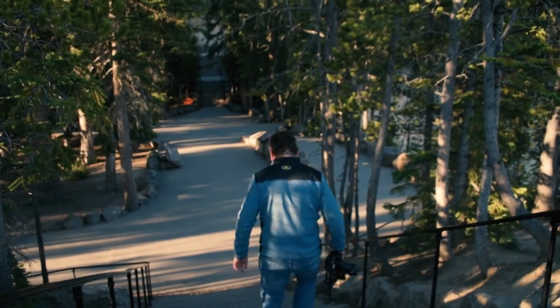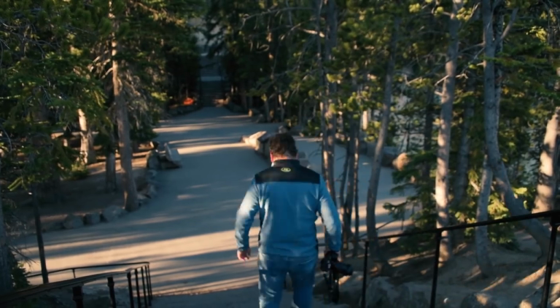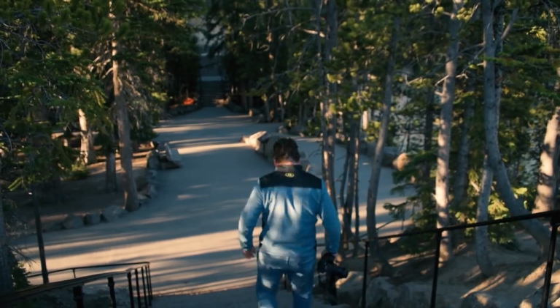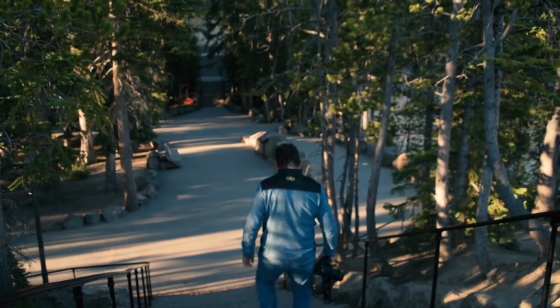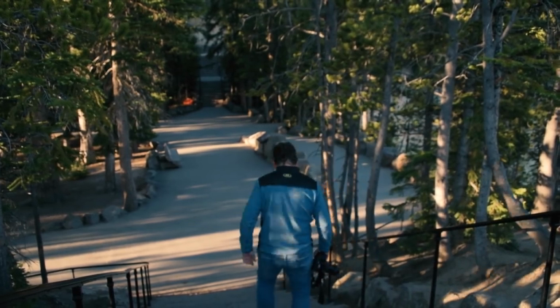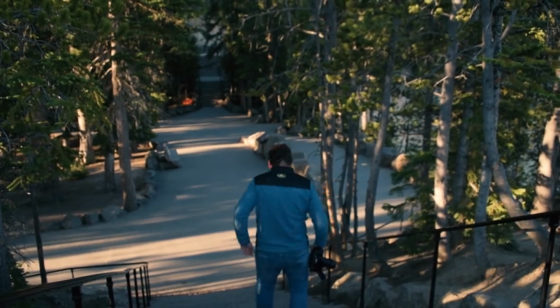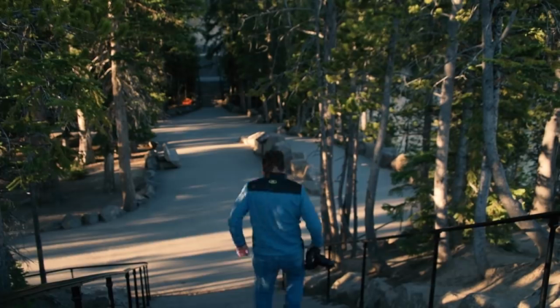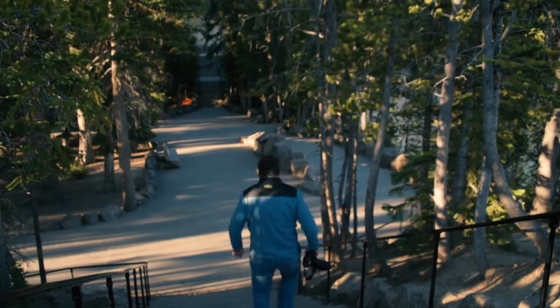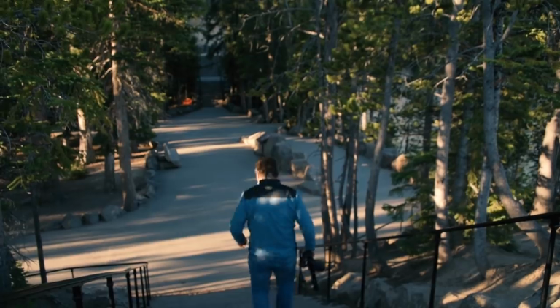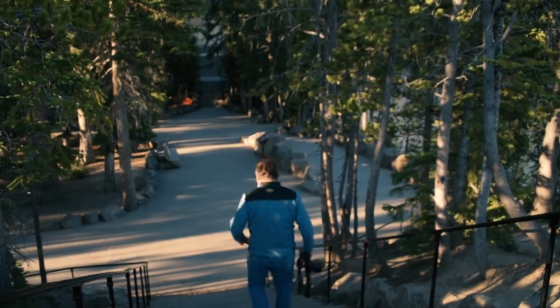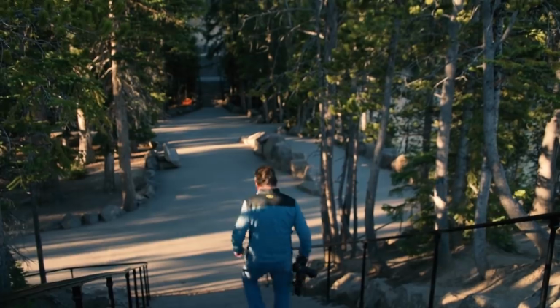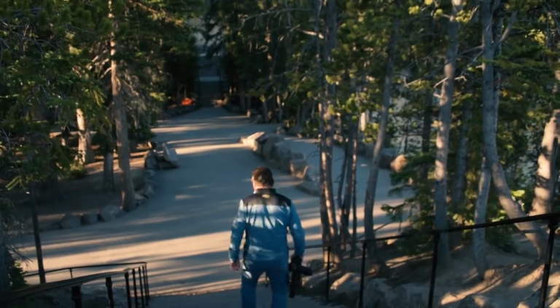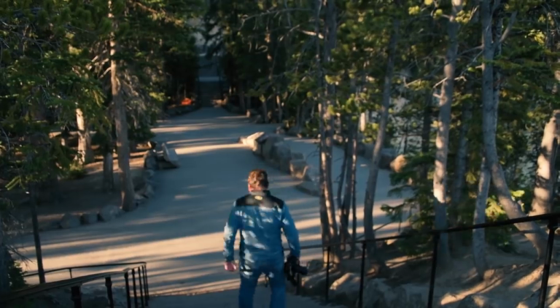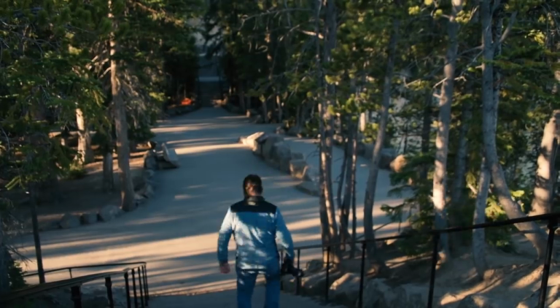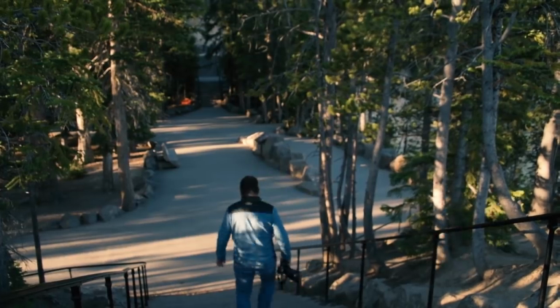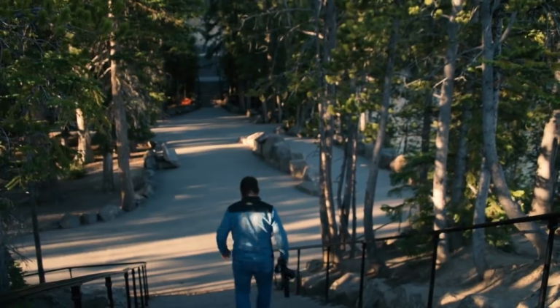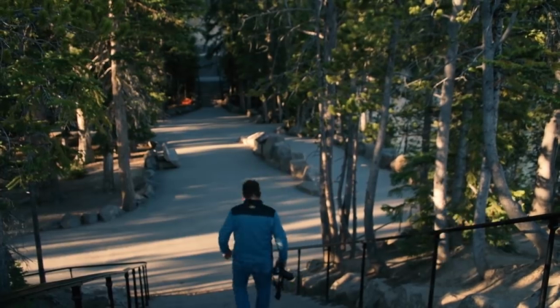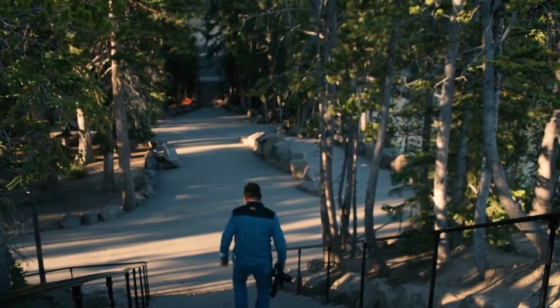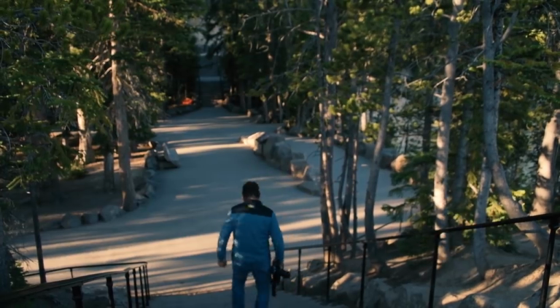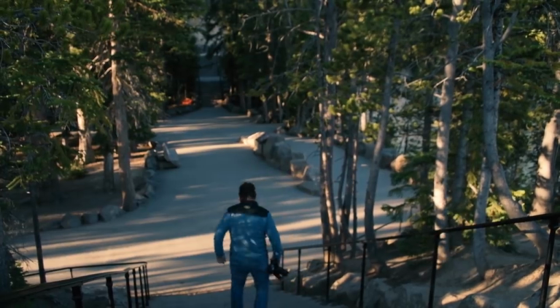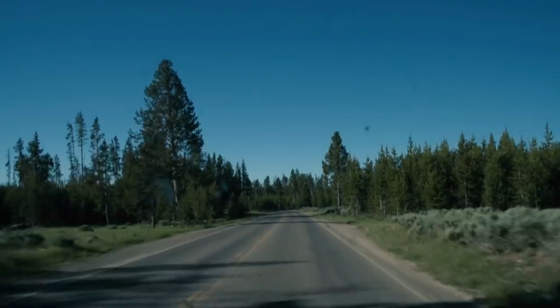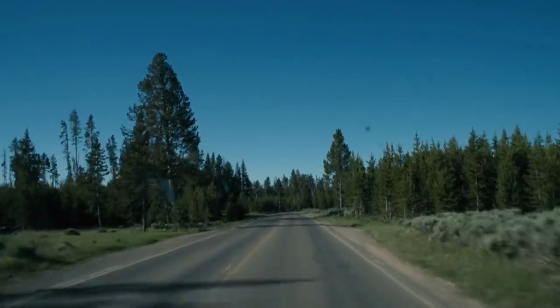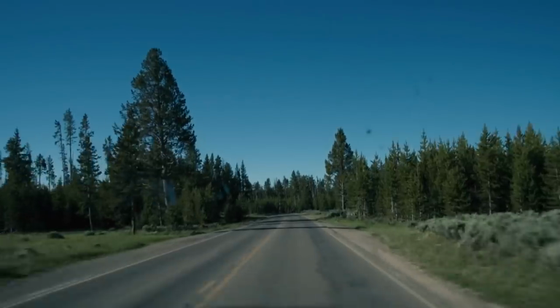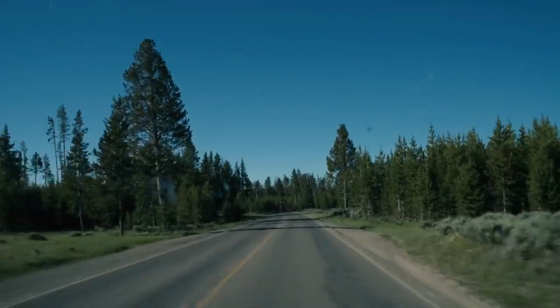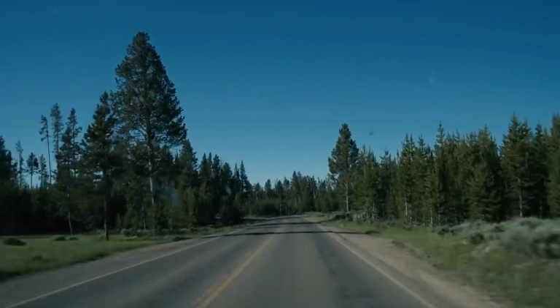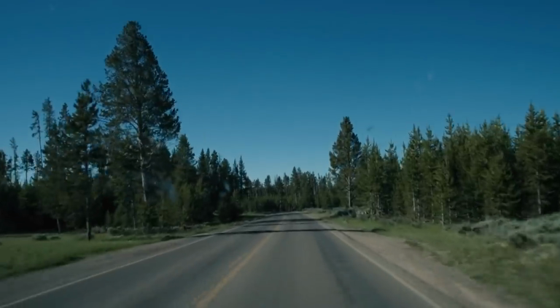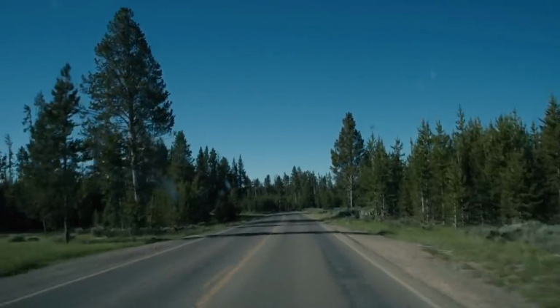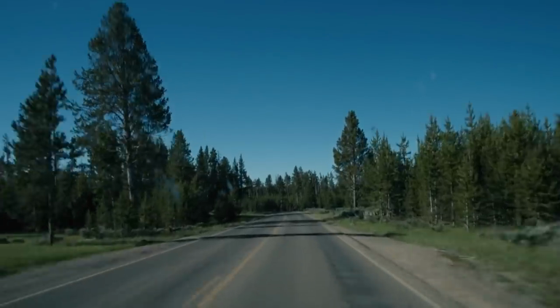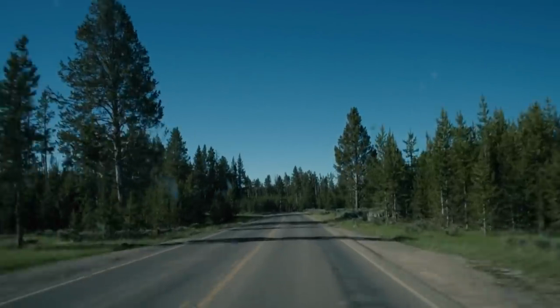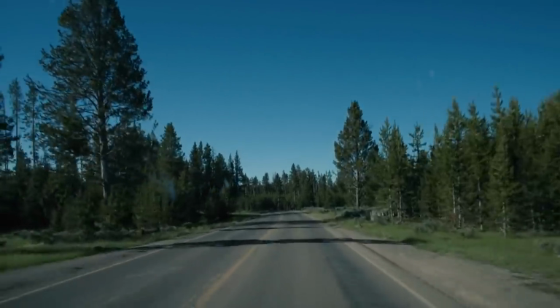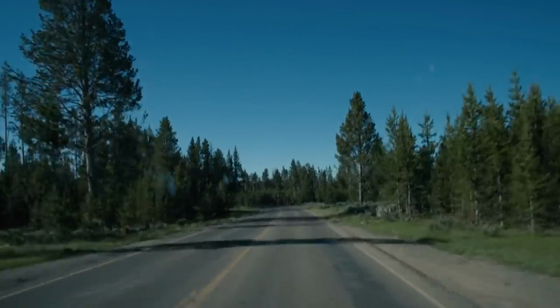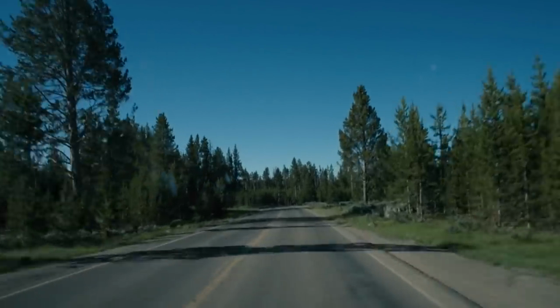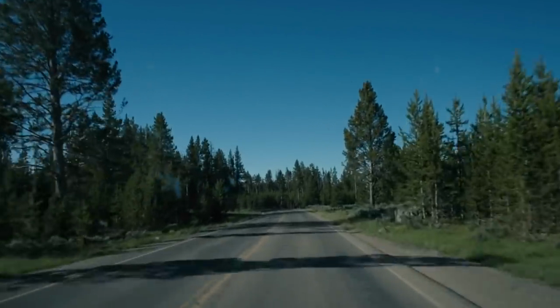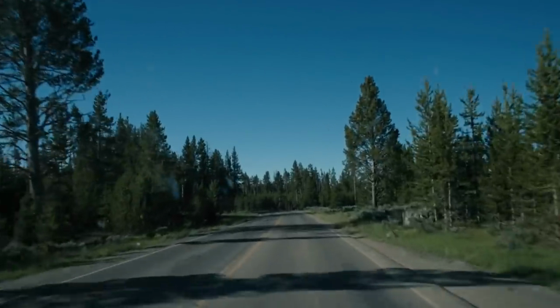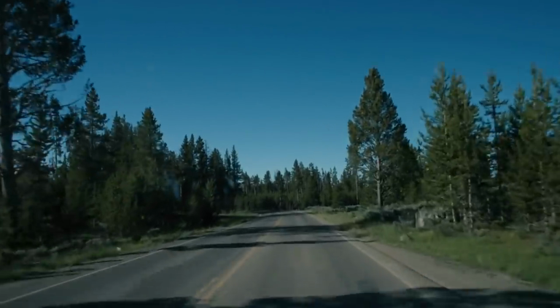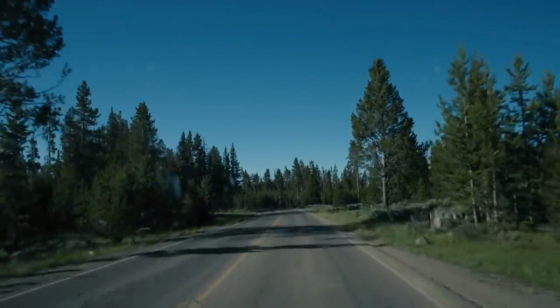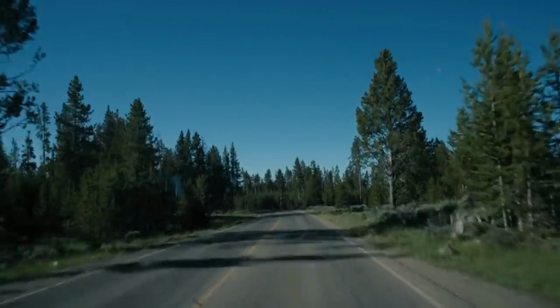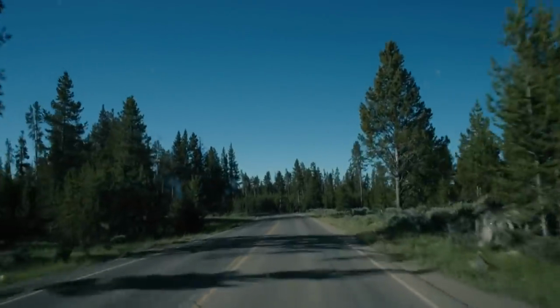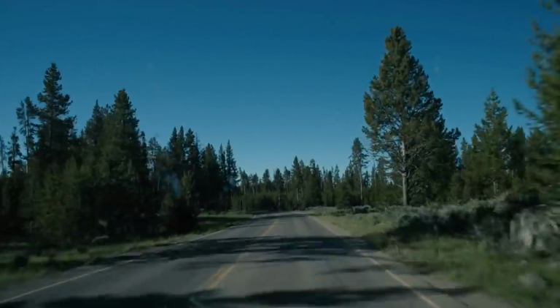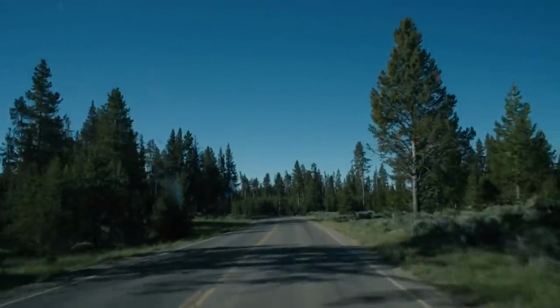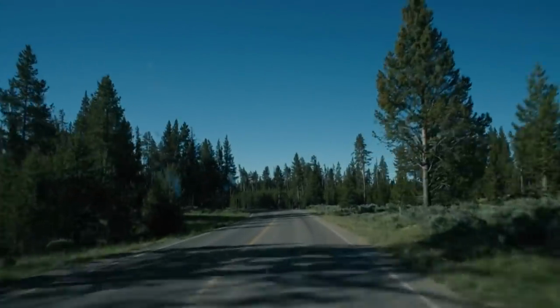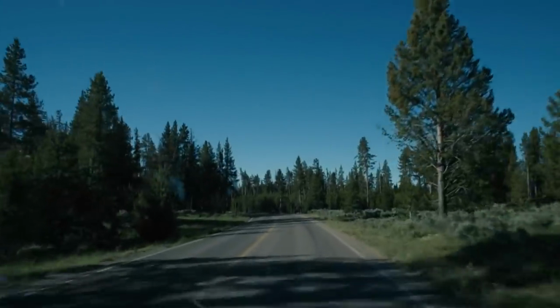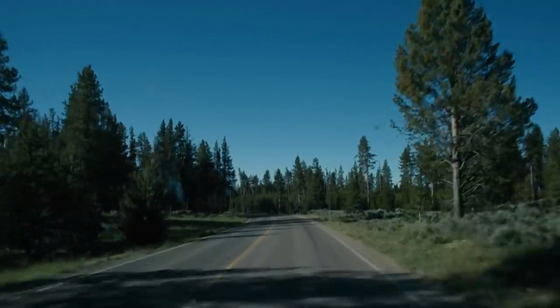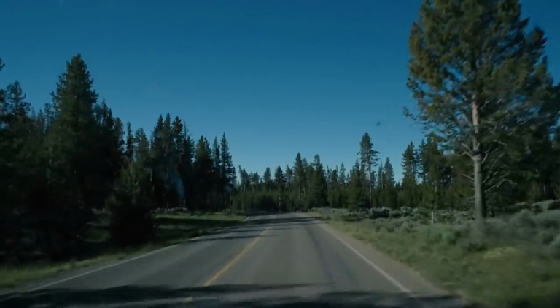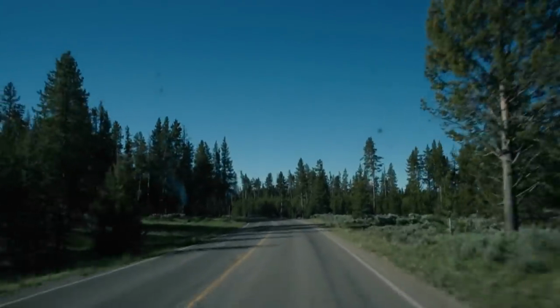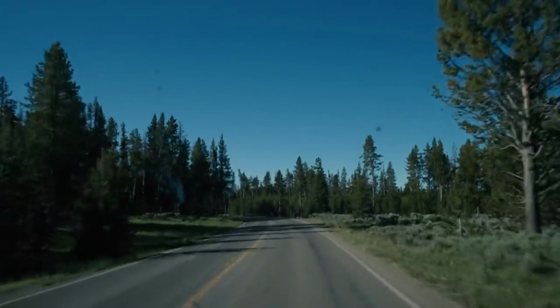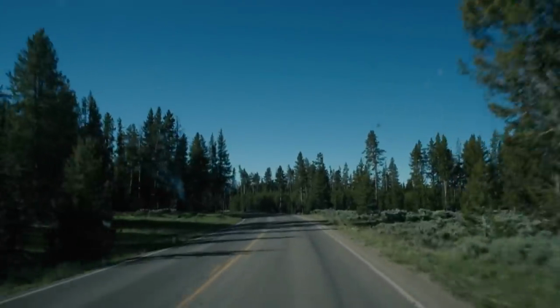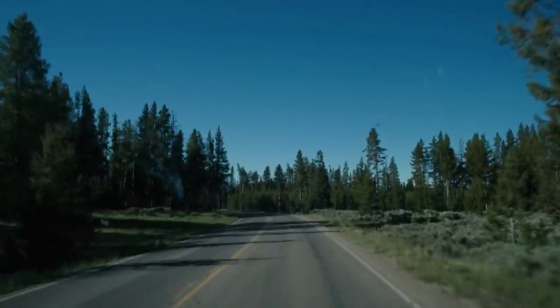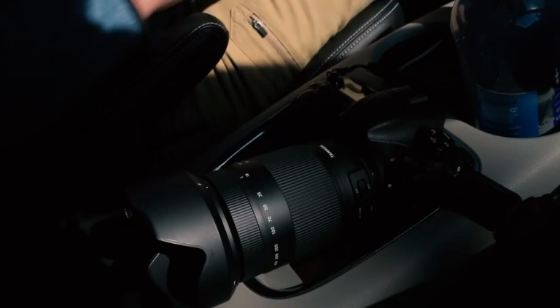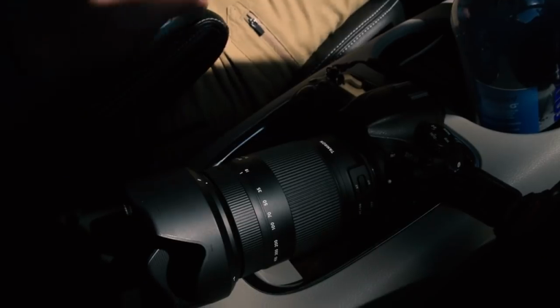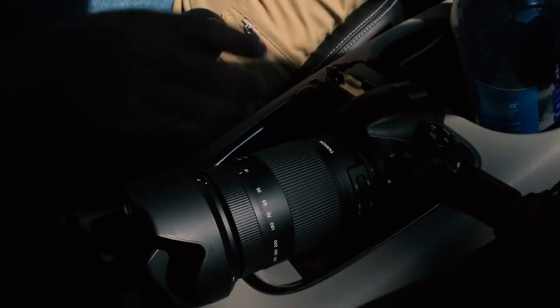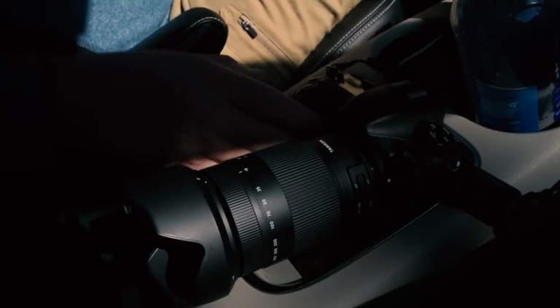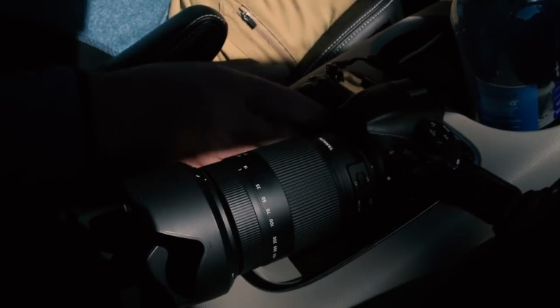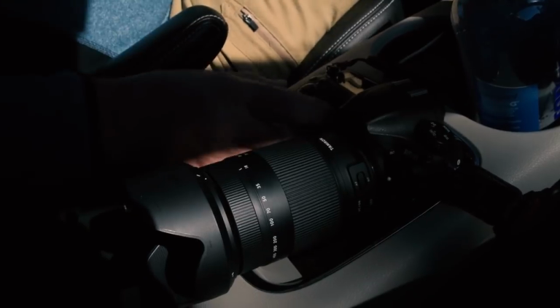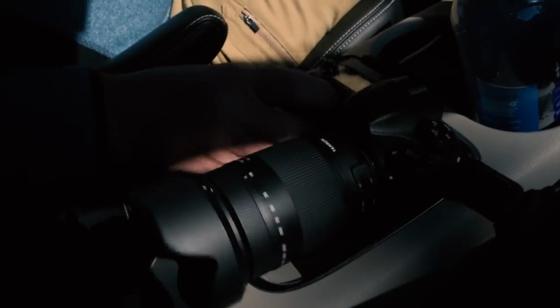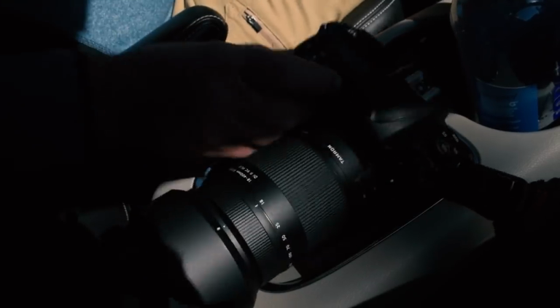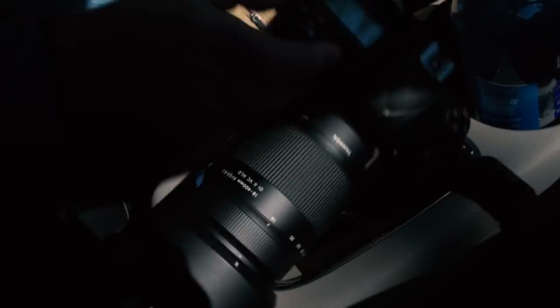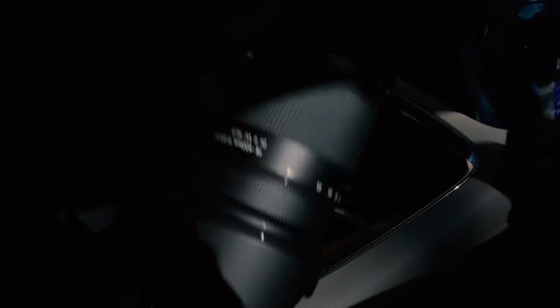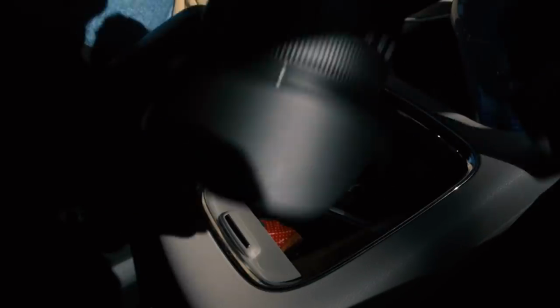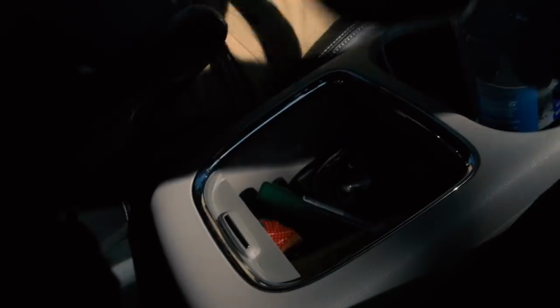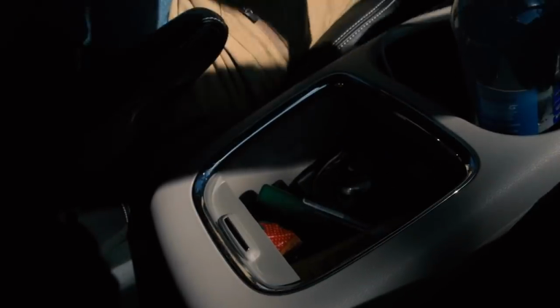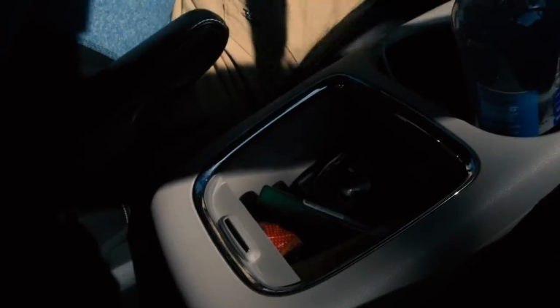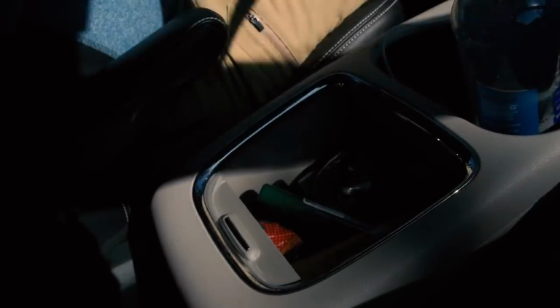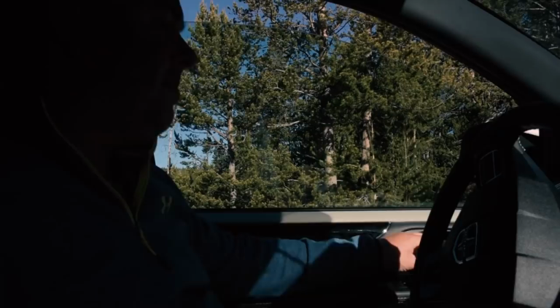When traveling through a national park, you should have your camera ready at all times, because you'll never know what you'll find around the next bend.